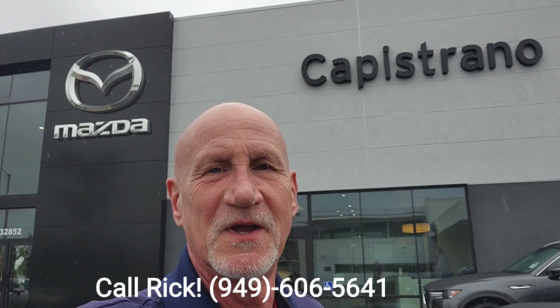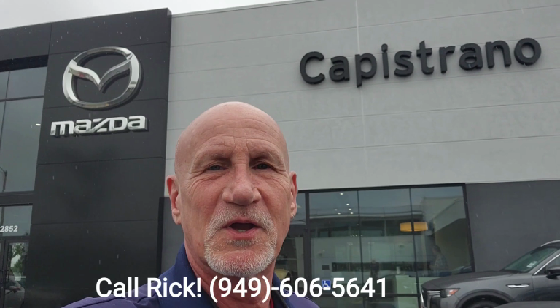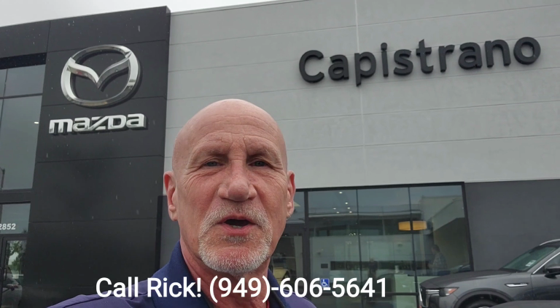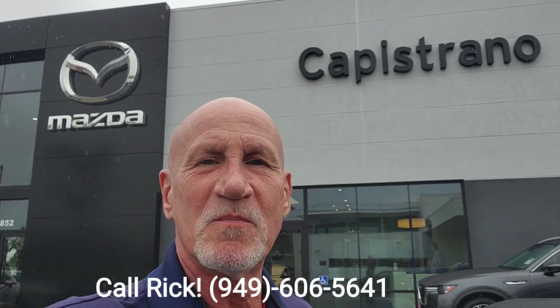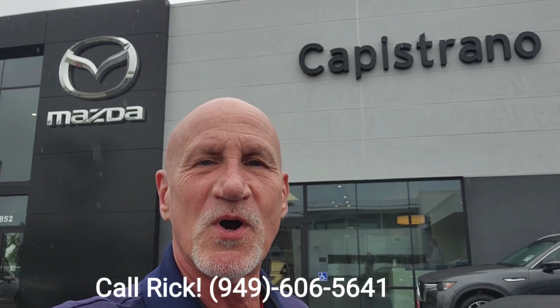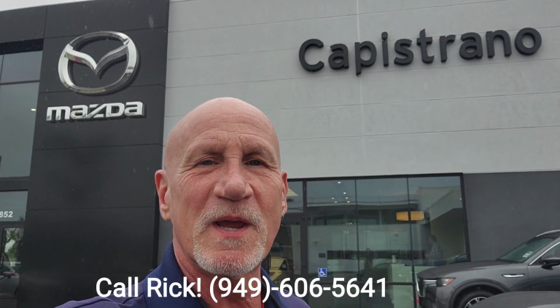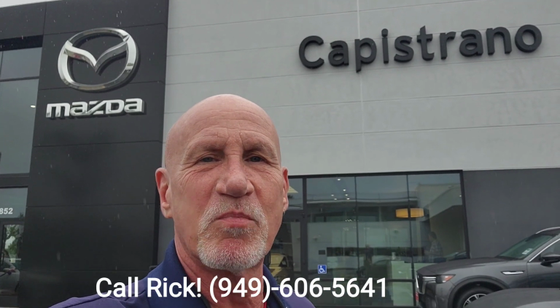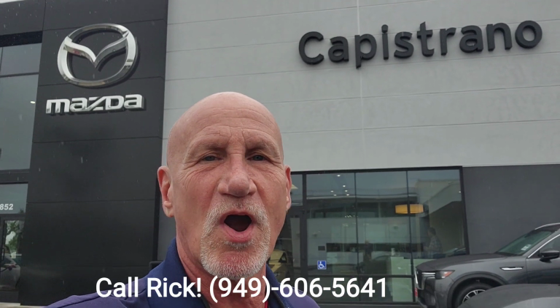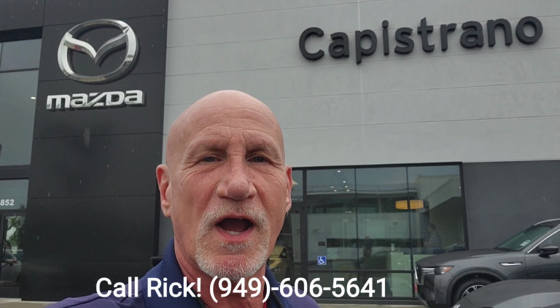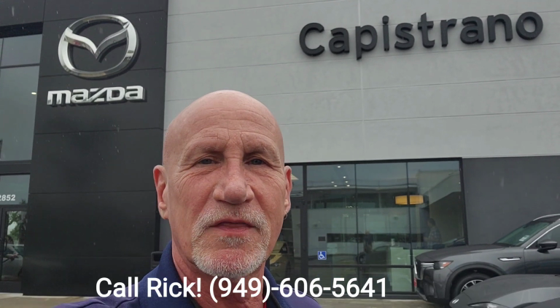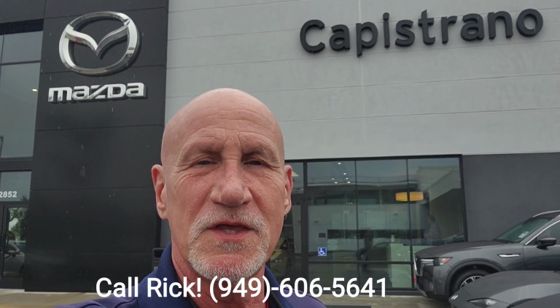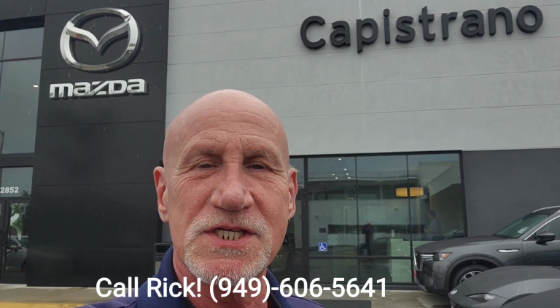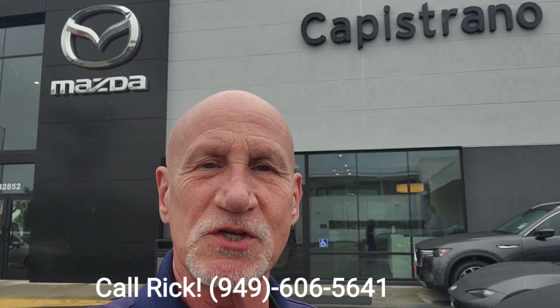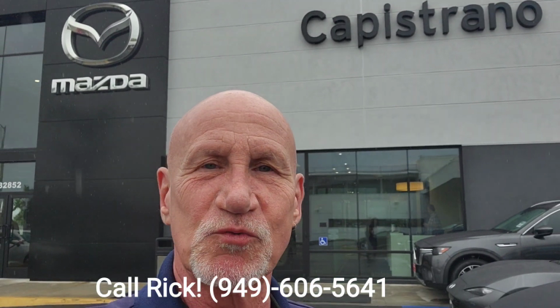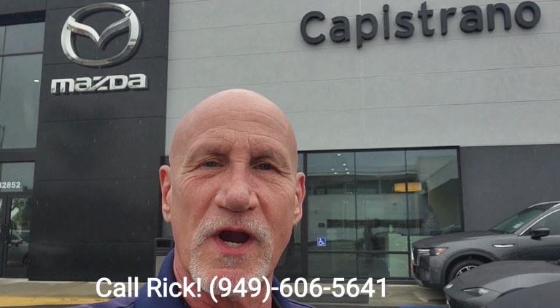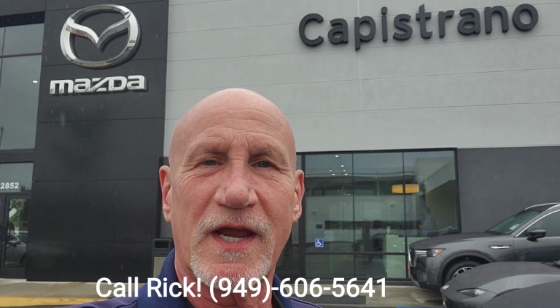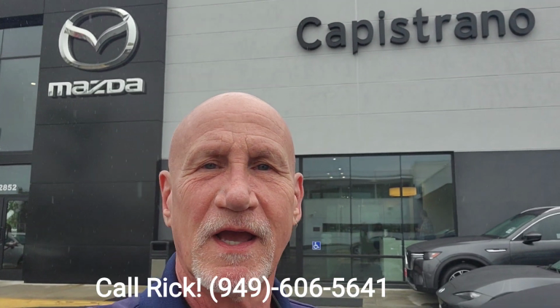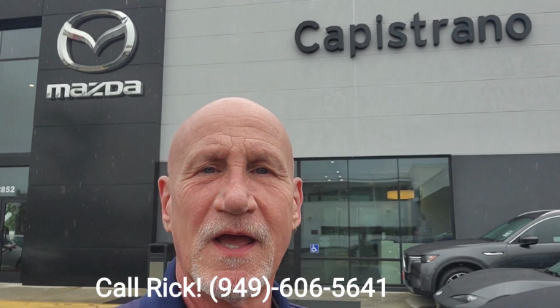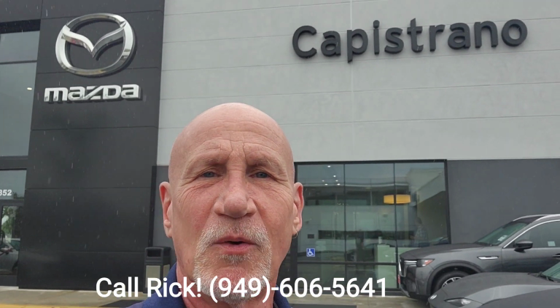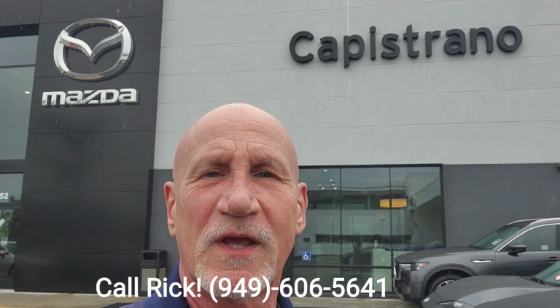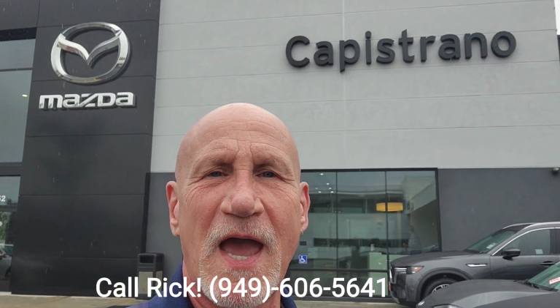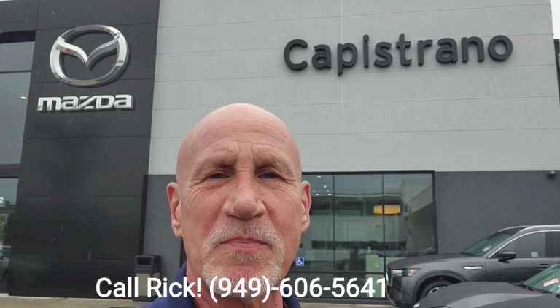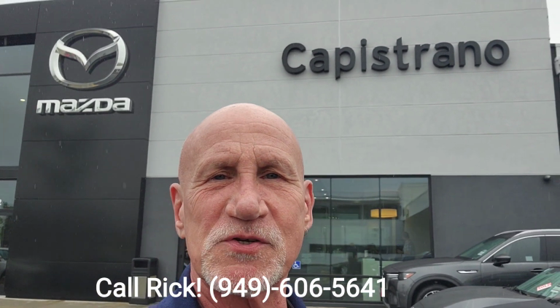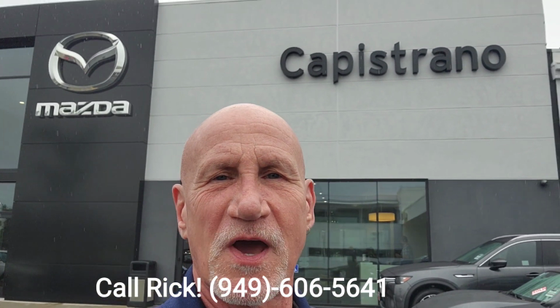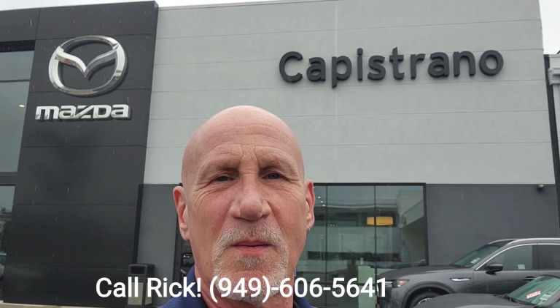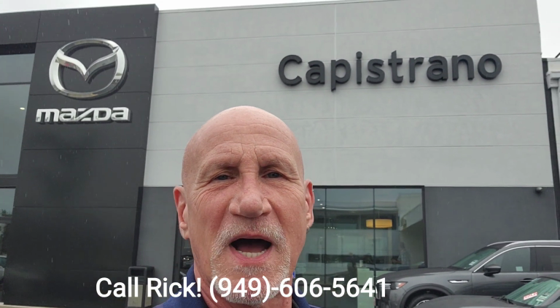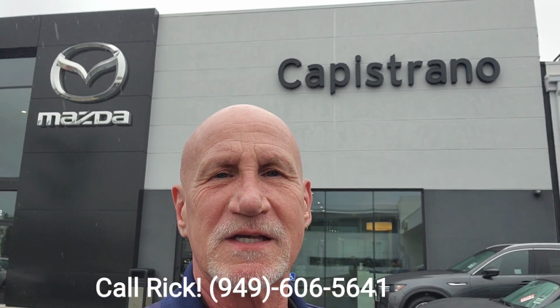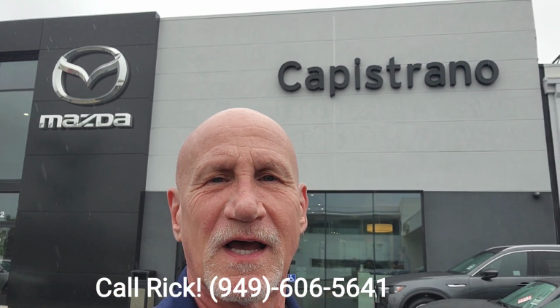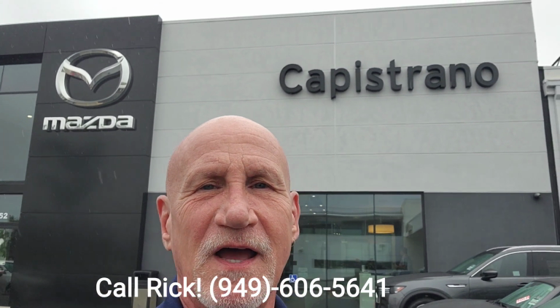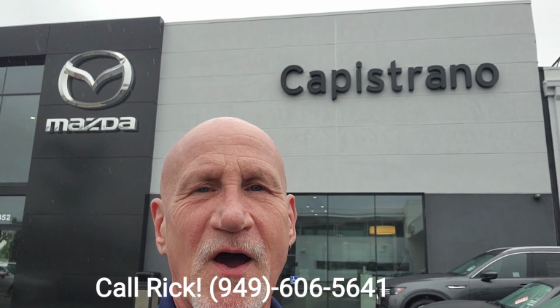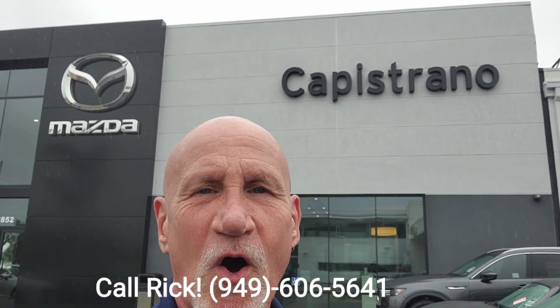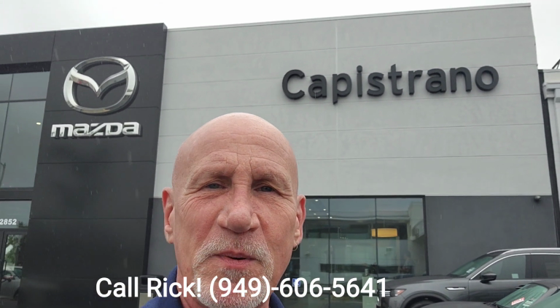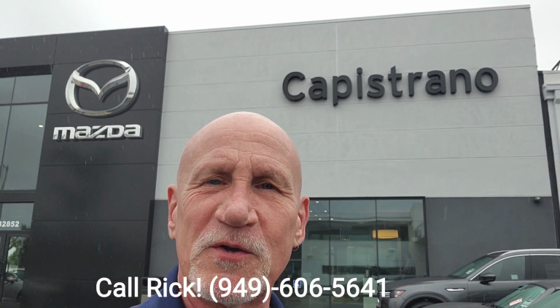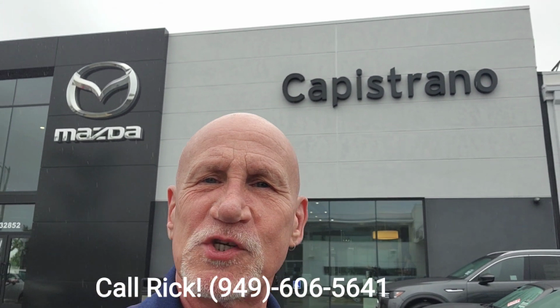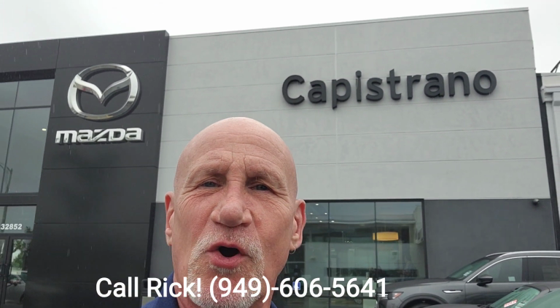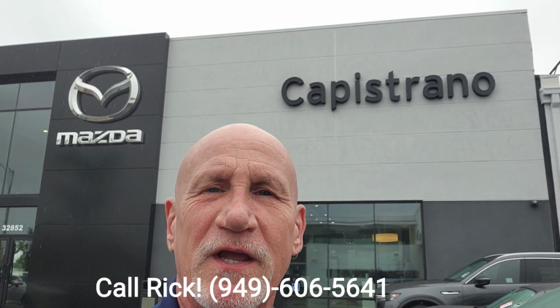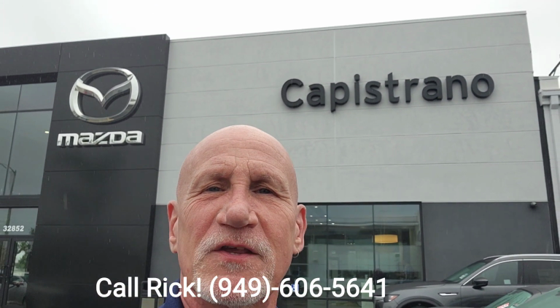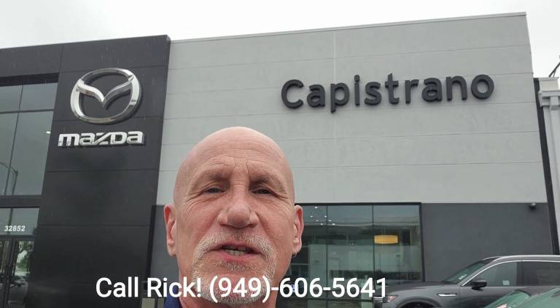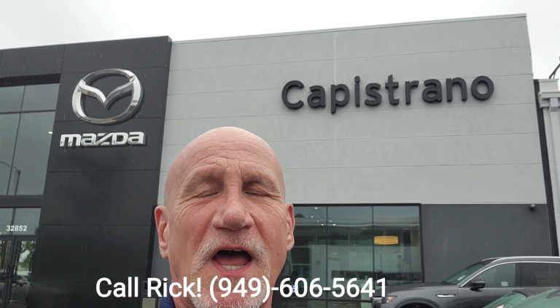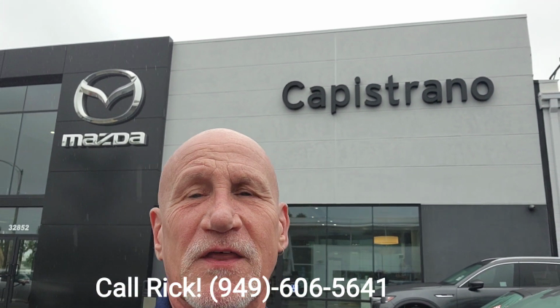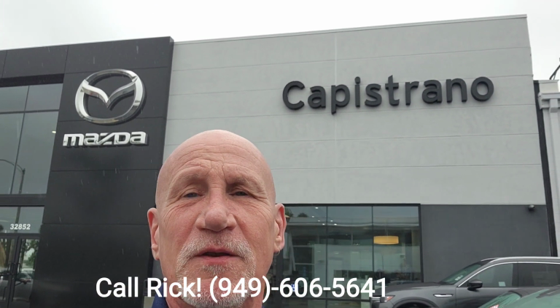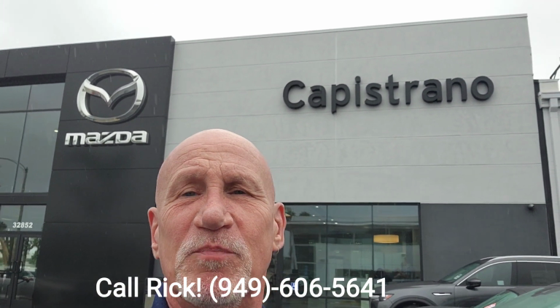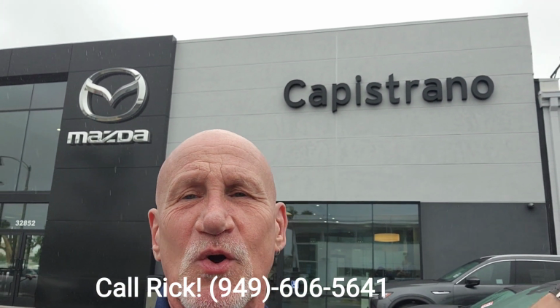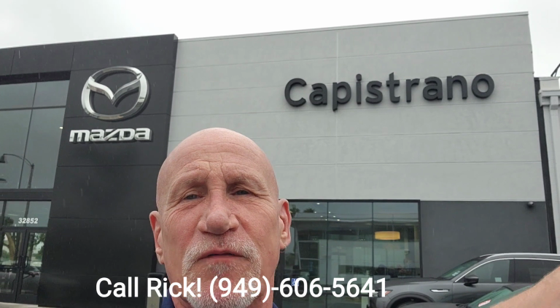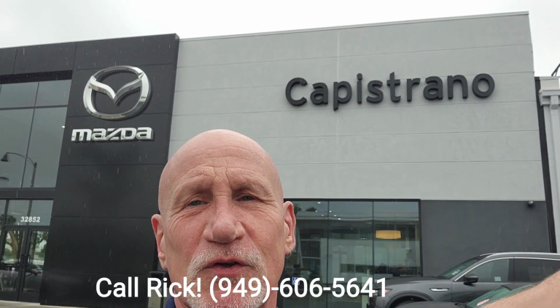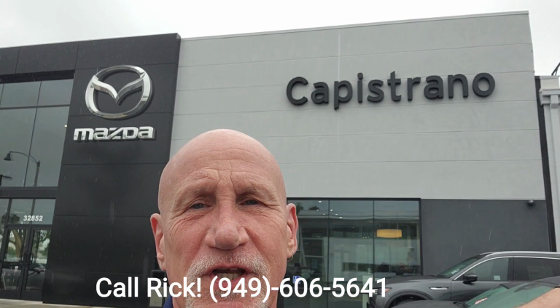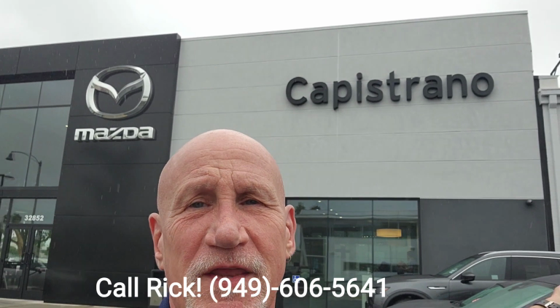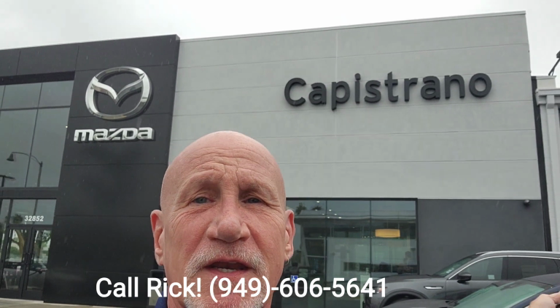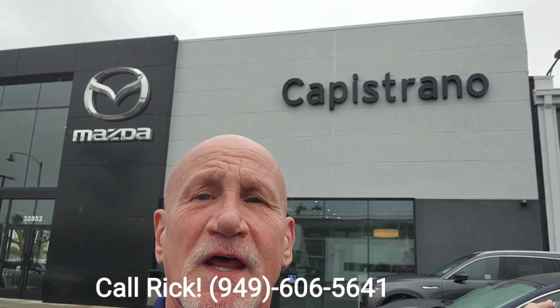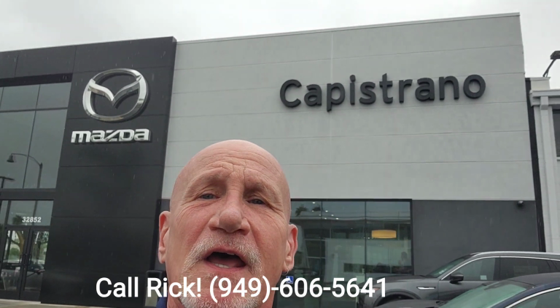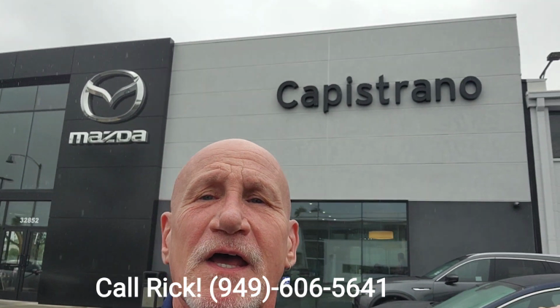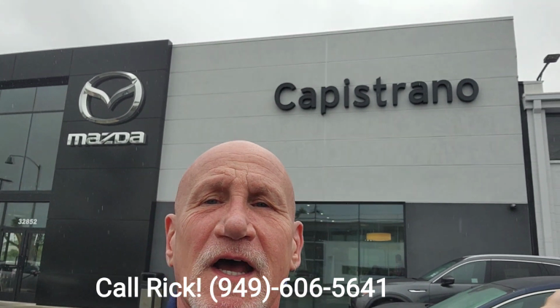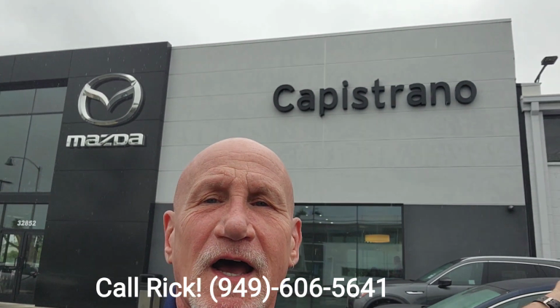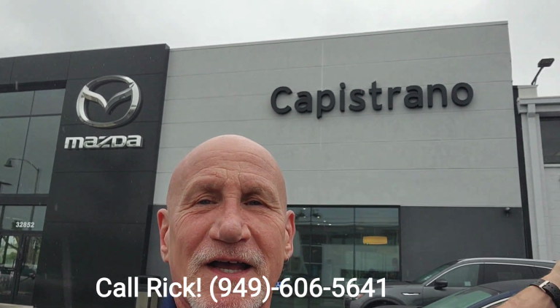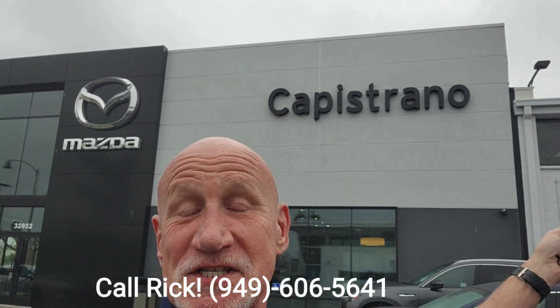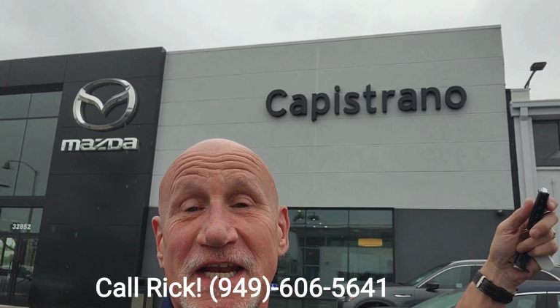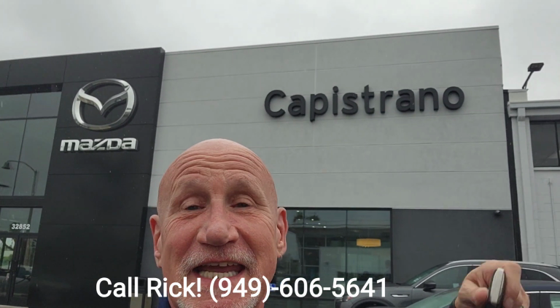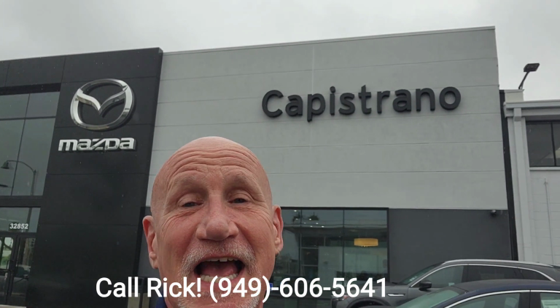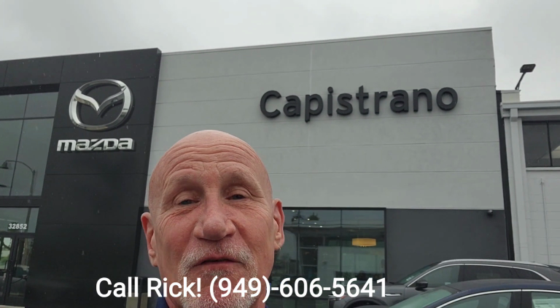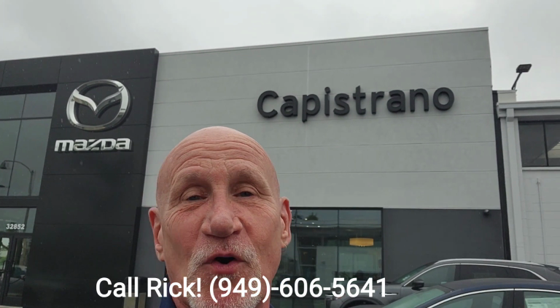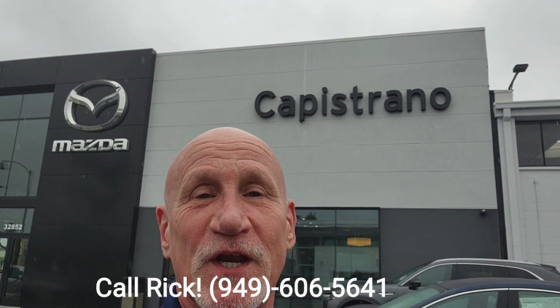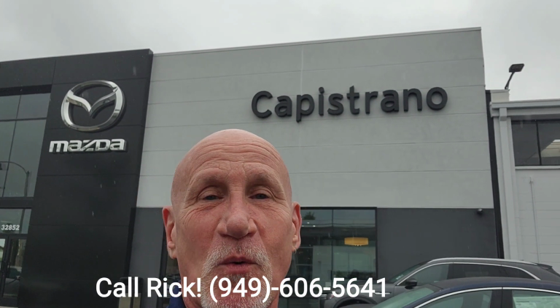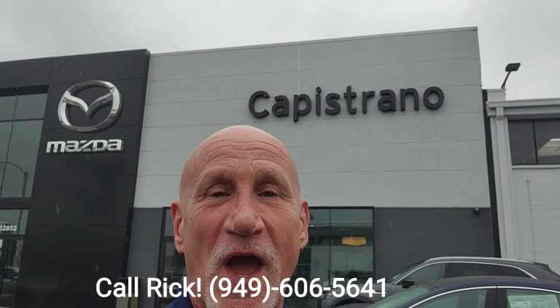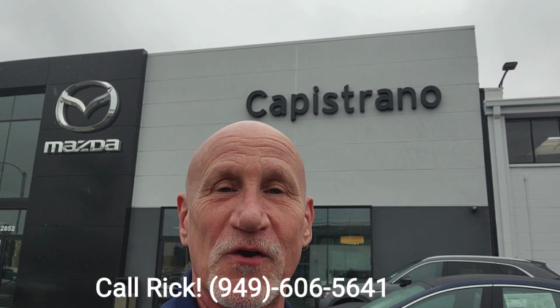Good morning, Brock. This is Rick with Capistrano Mazda. Hope you're enjoying the beautiful, sunny Southern California weather.